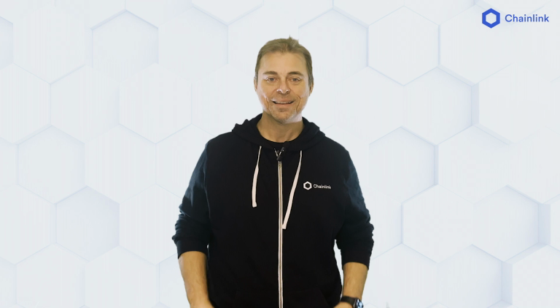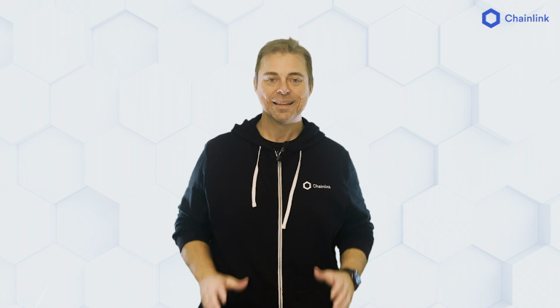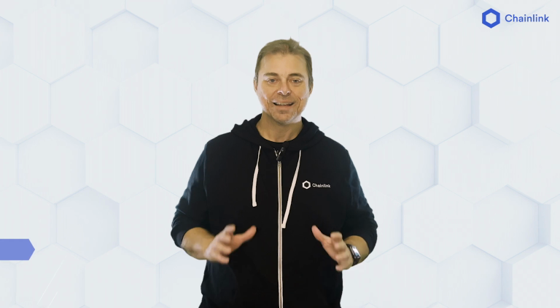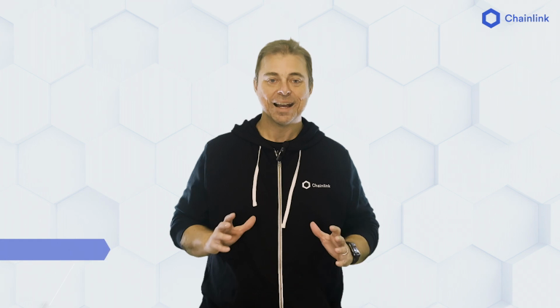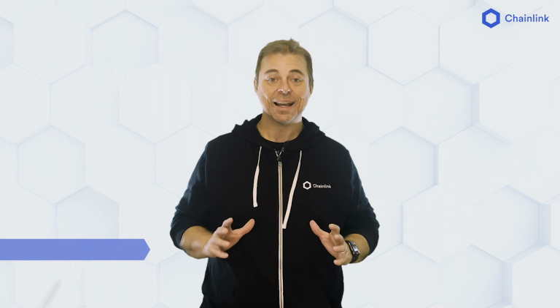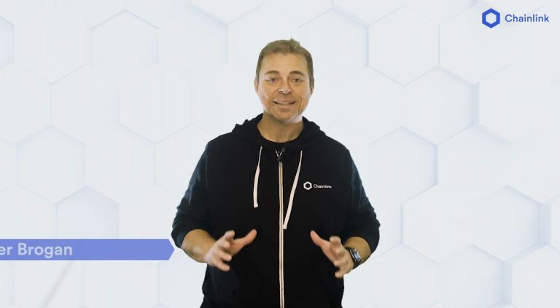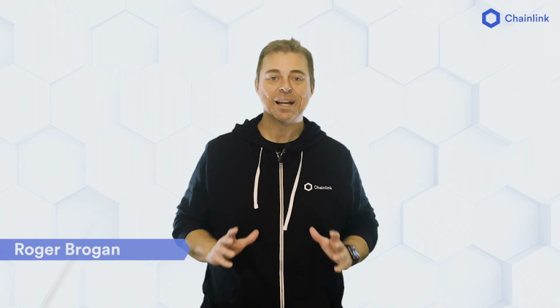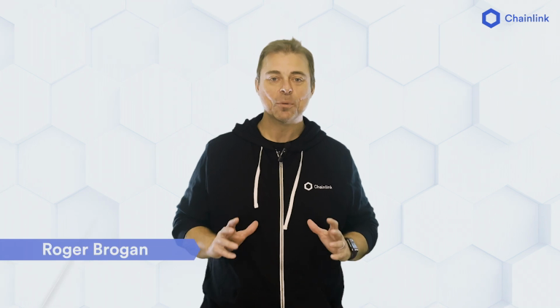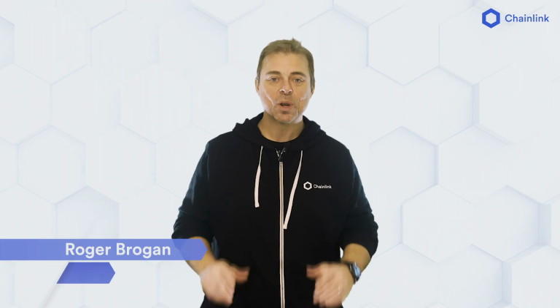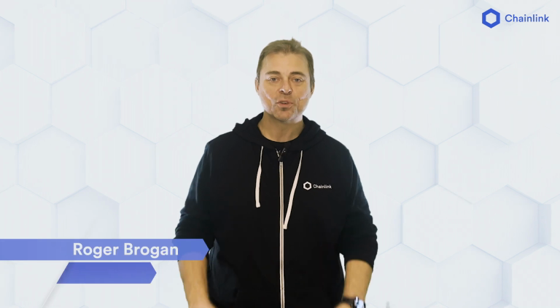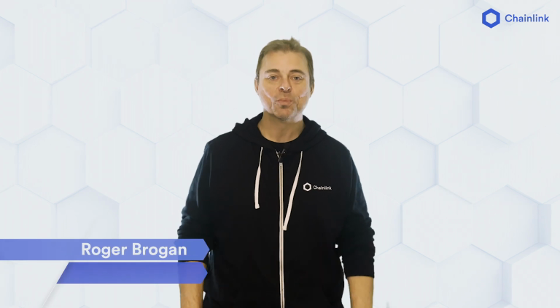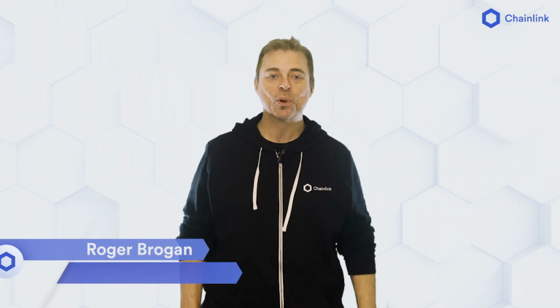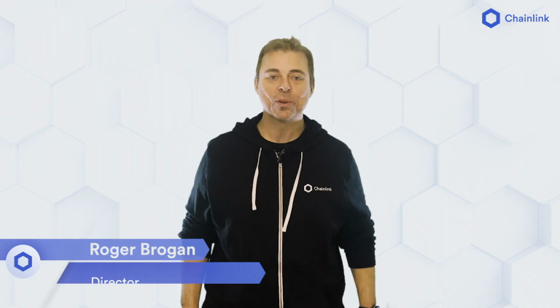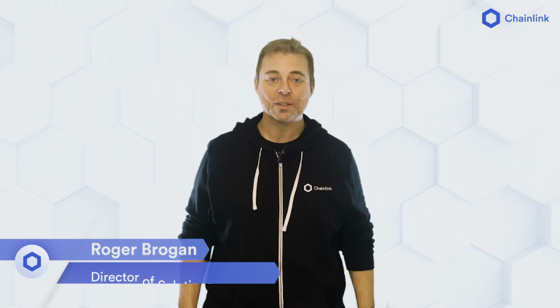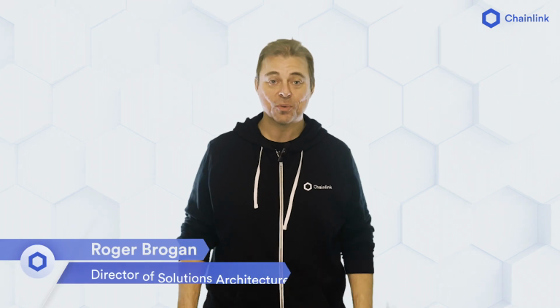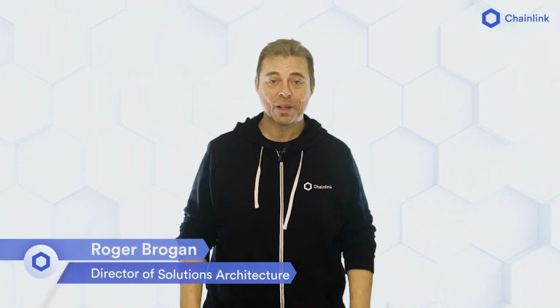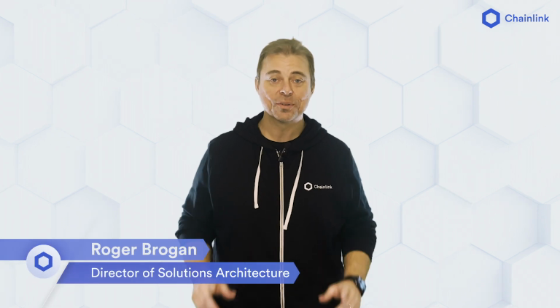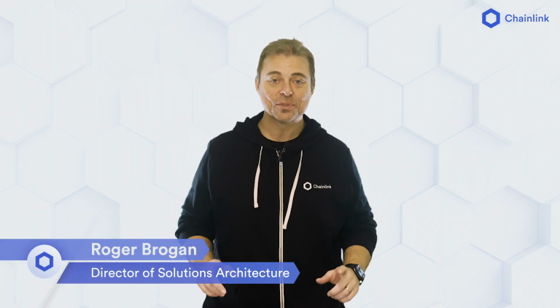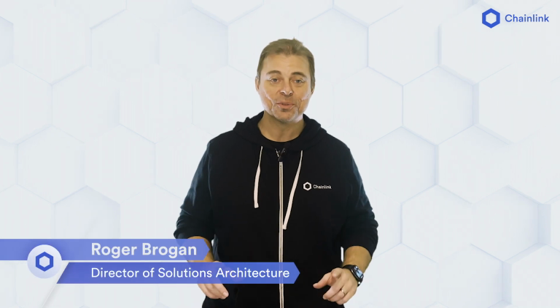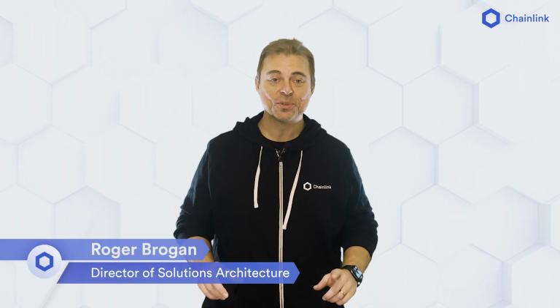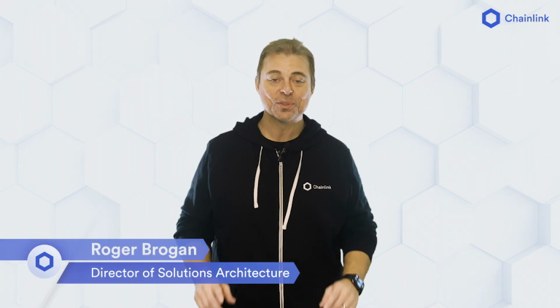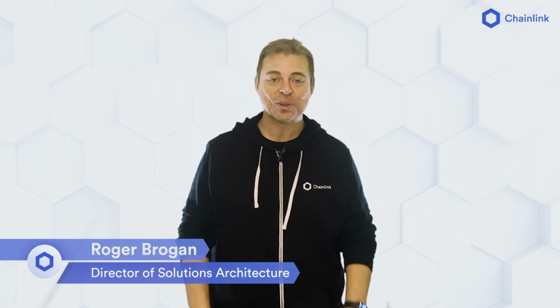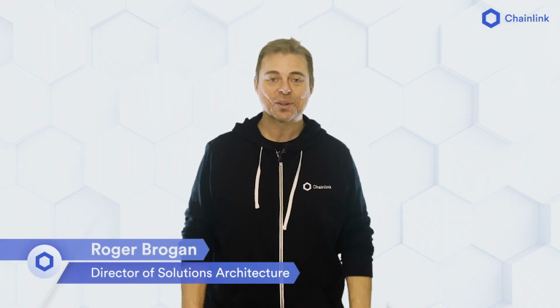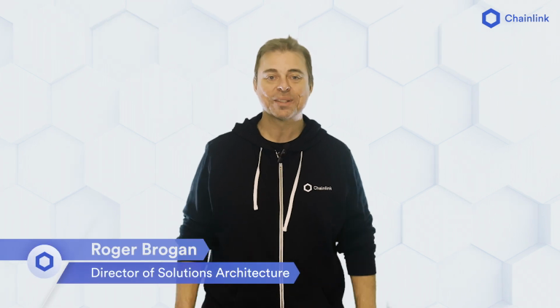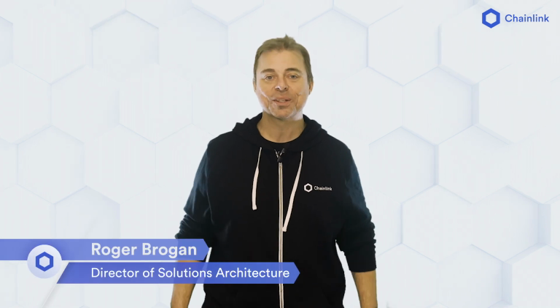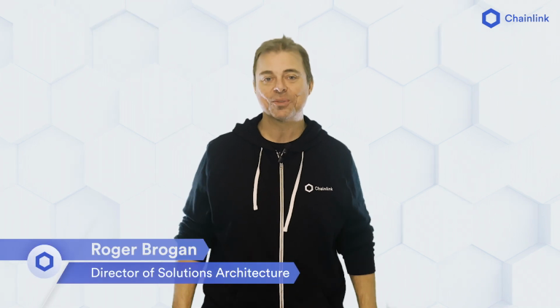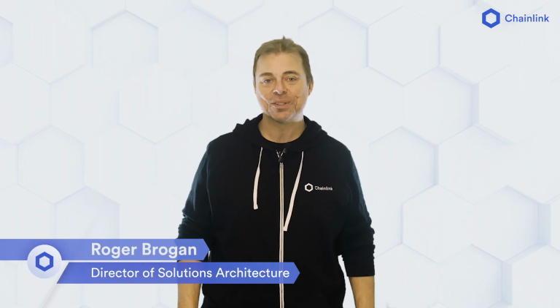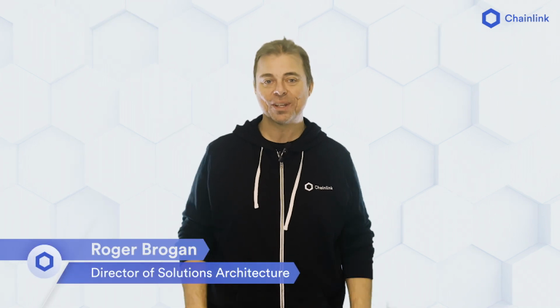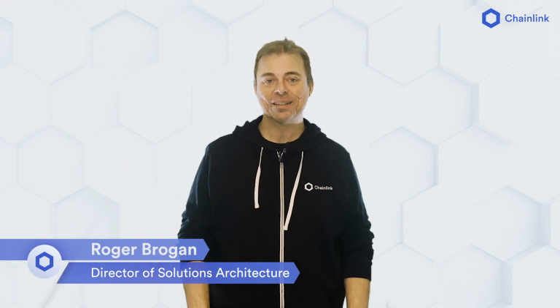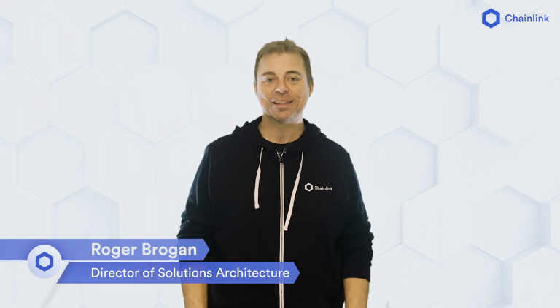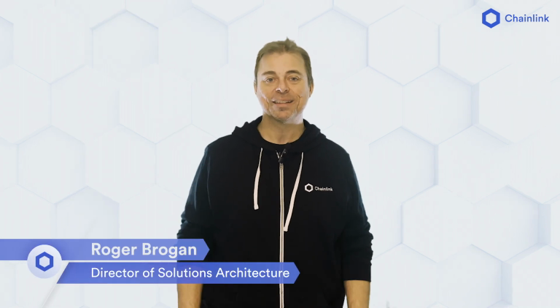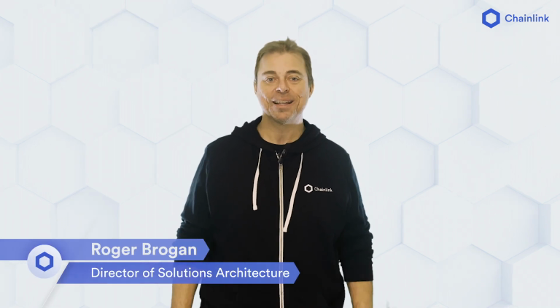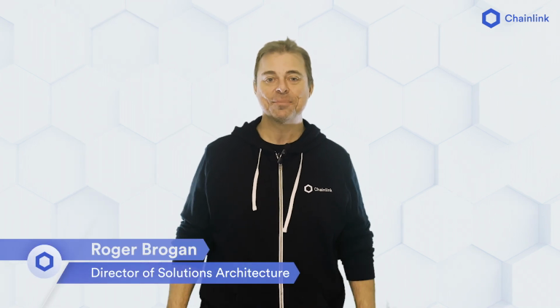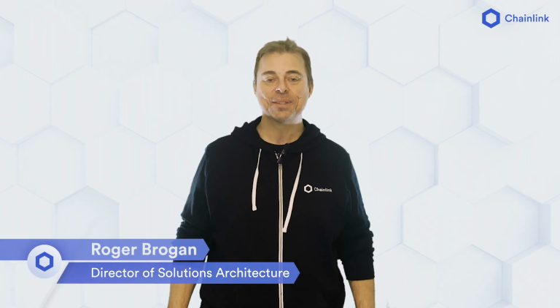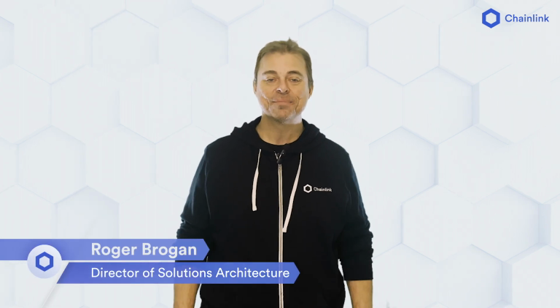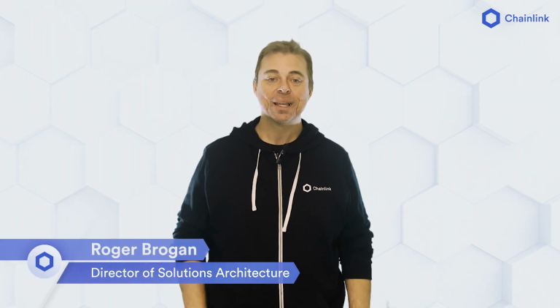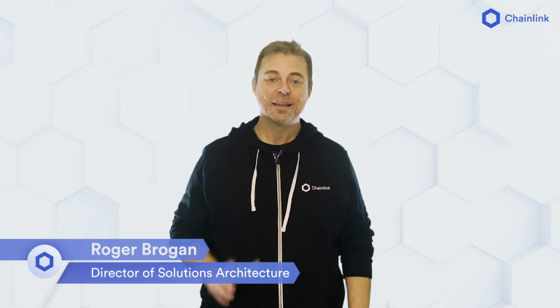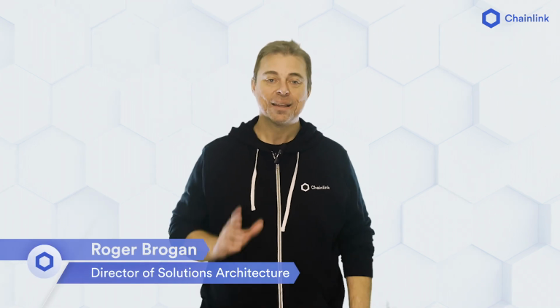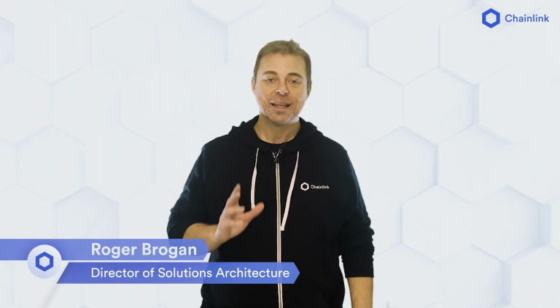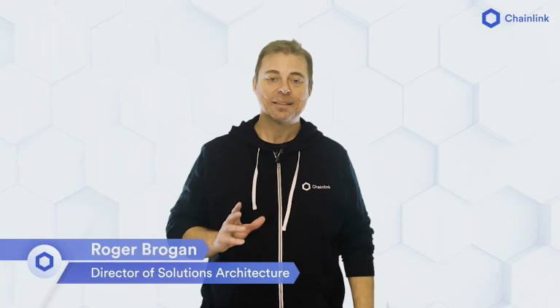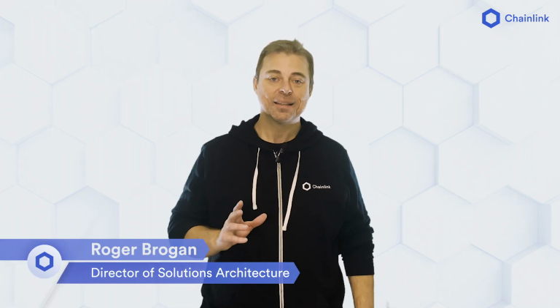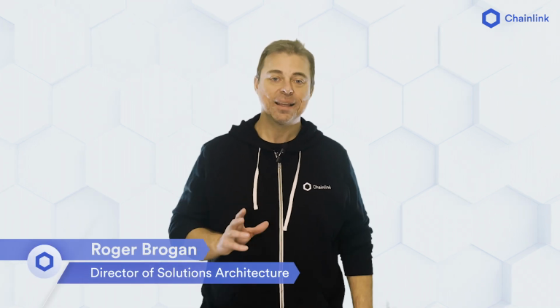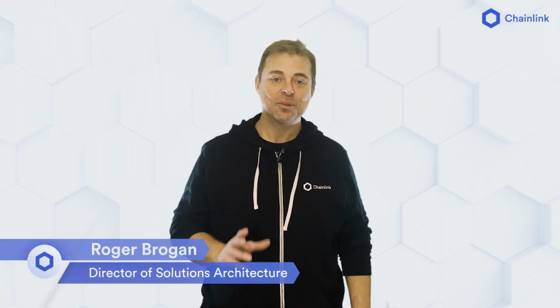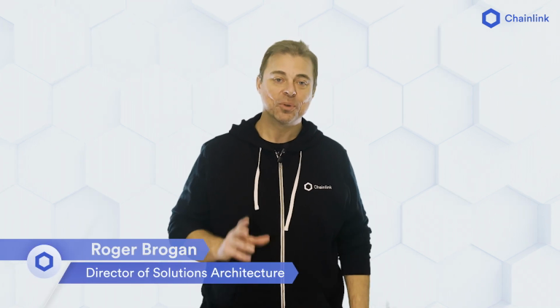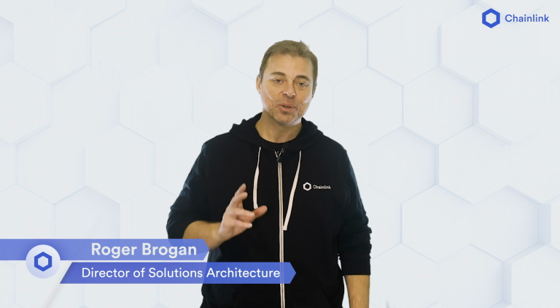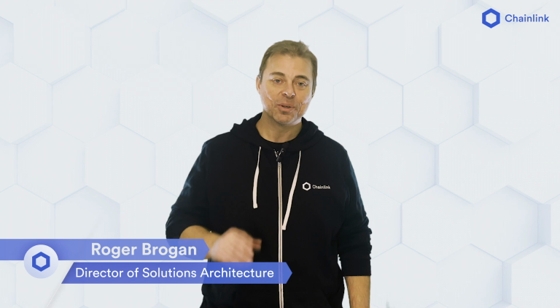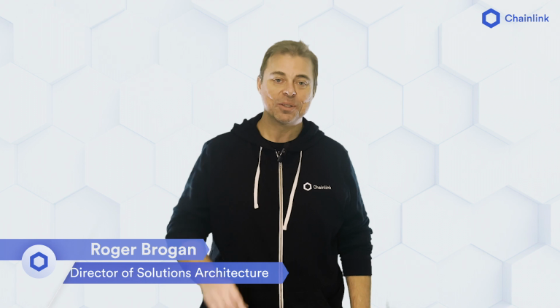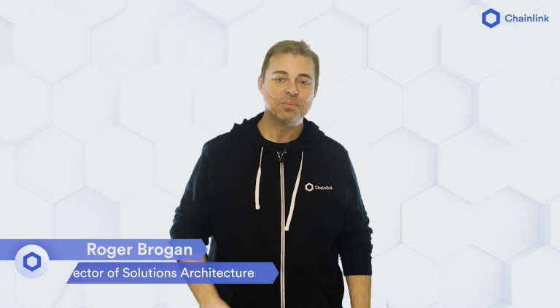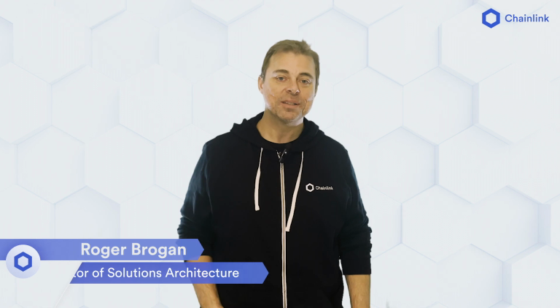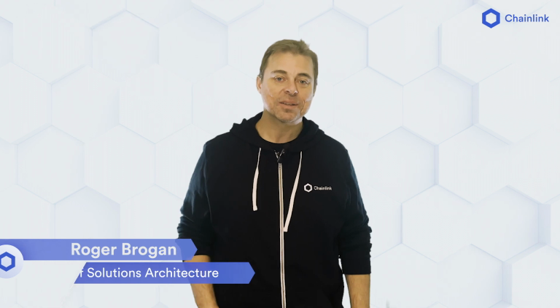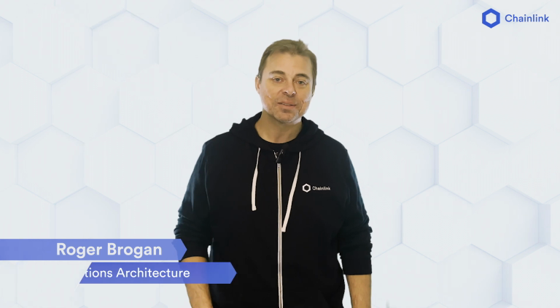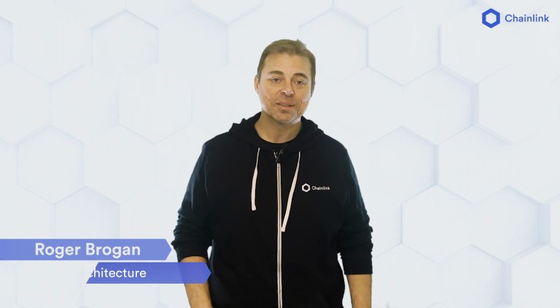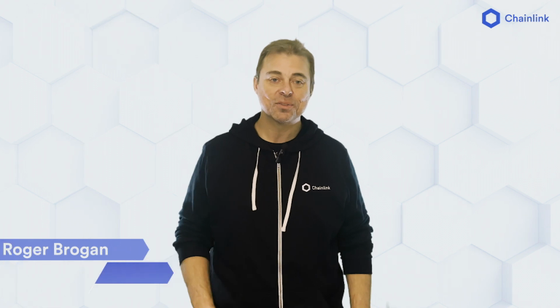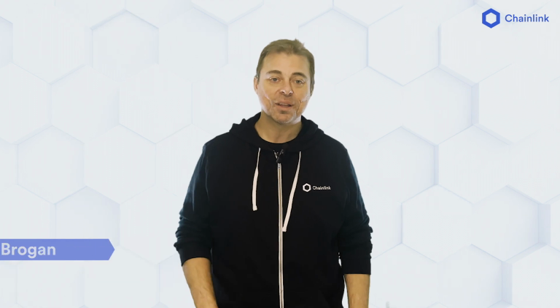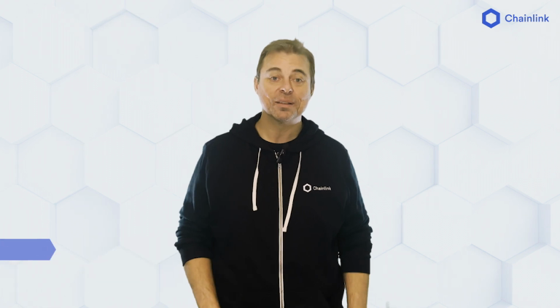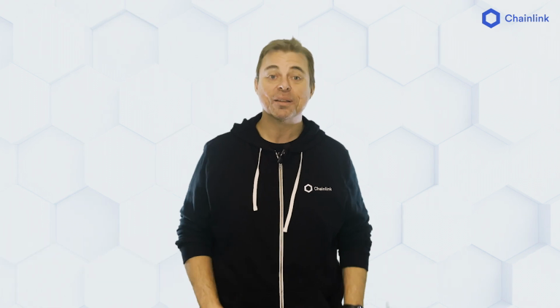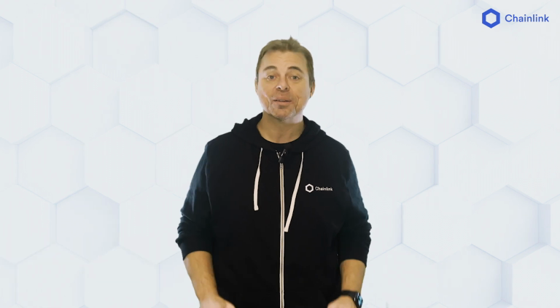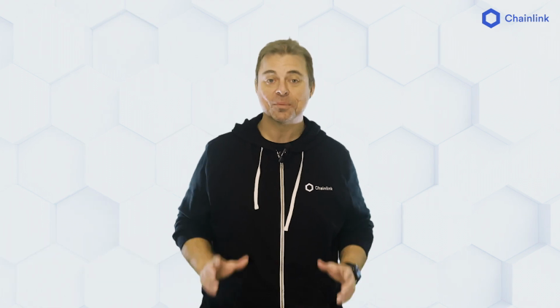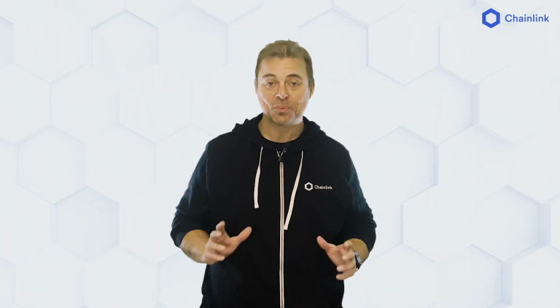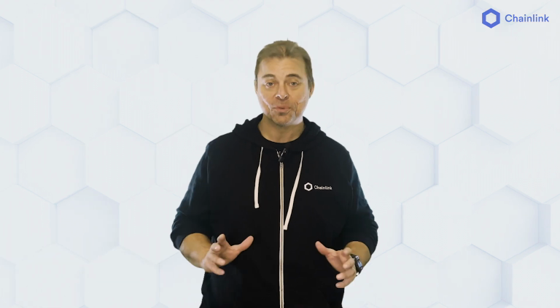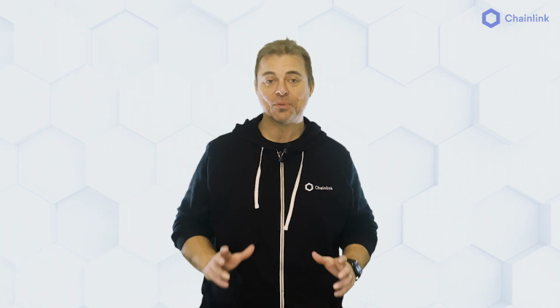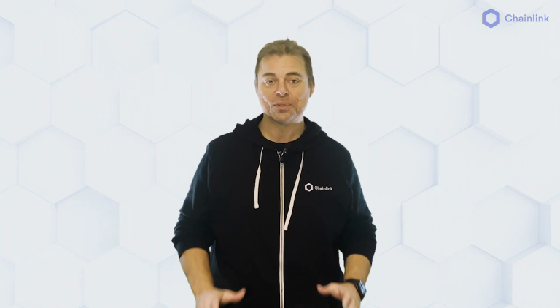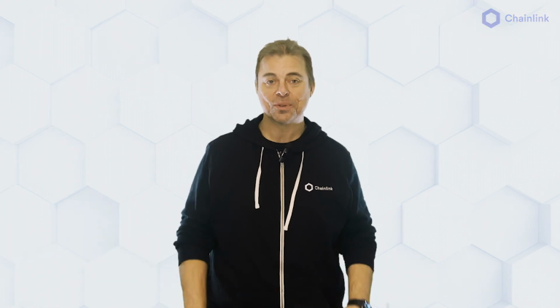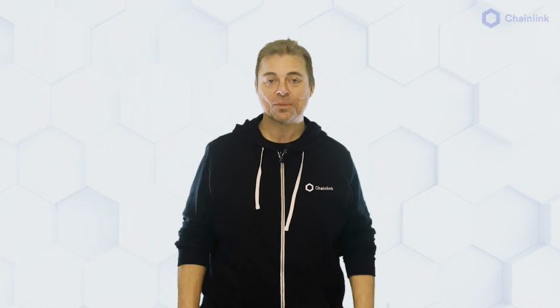Hi, I'm Roger Brogan, Director of Solutions Architecture at Chainlink Labs, and today we're going to be discussing Chainlink Proof of Reserve.